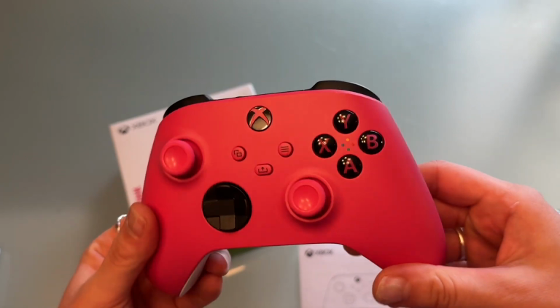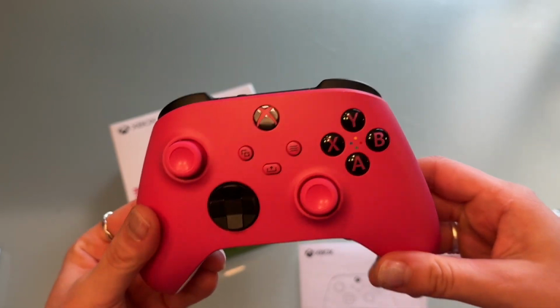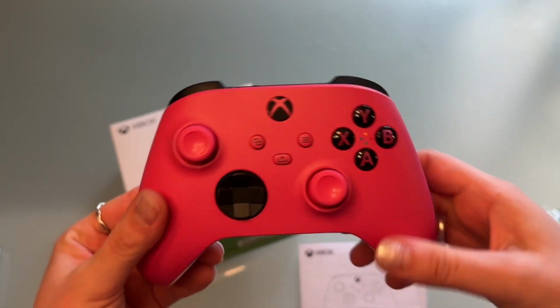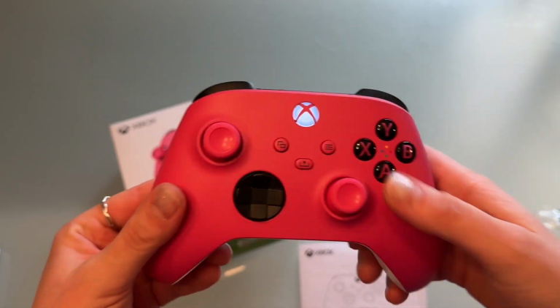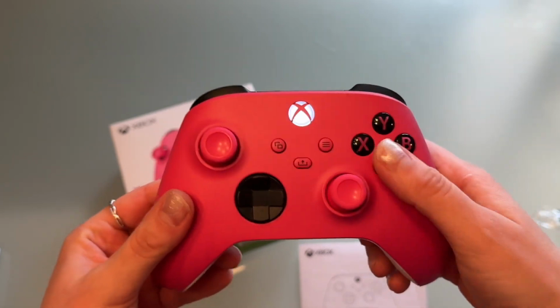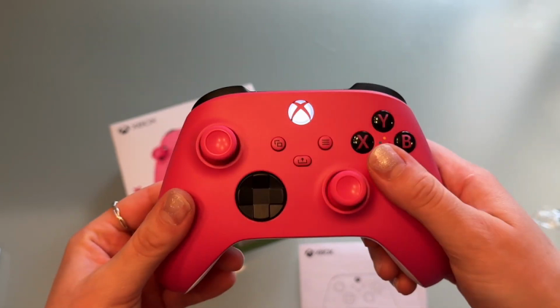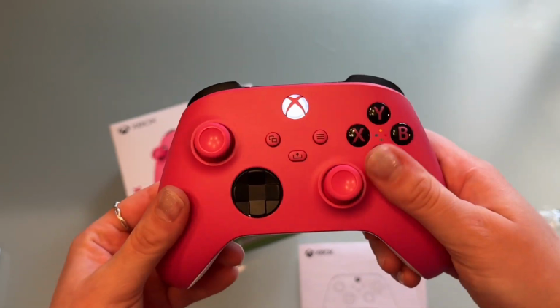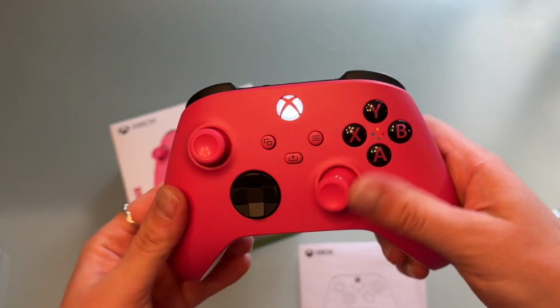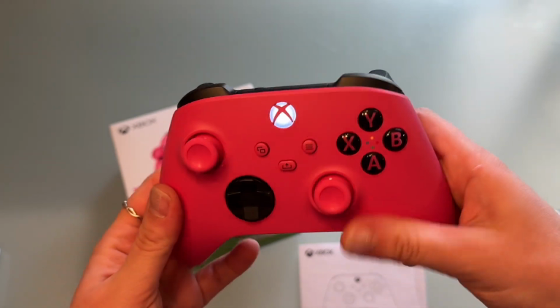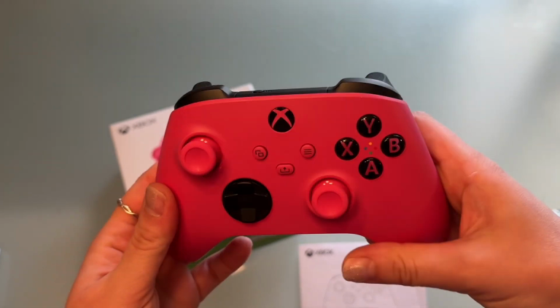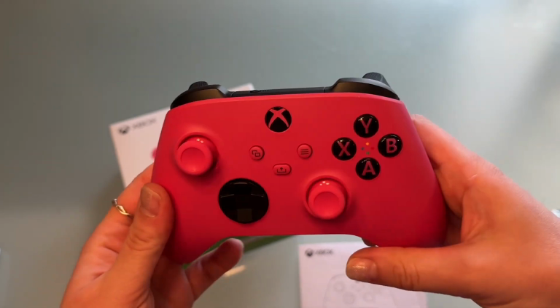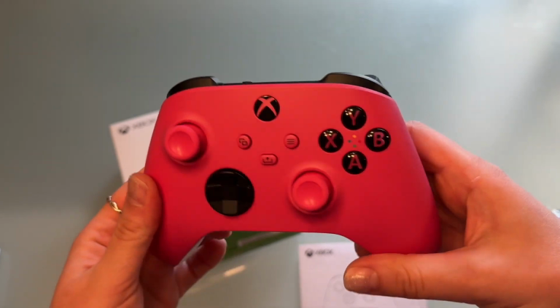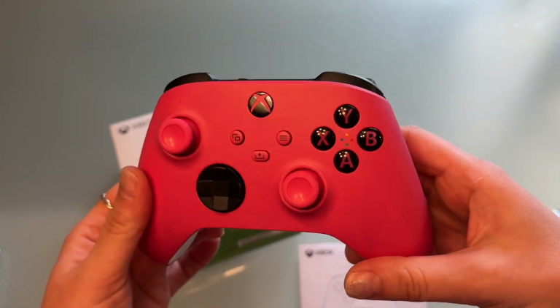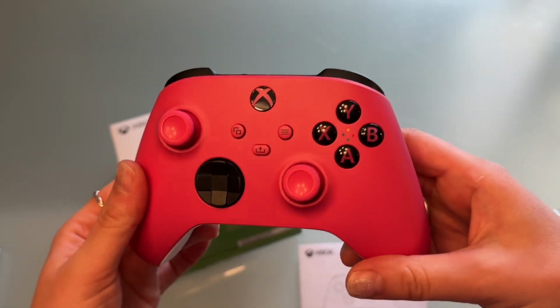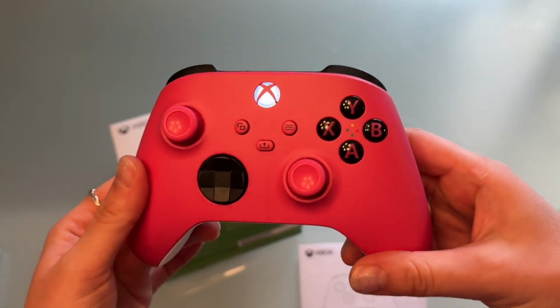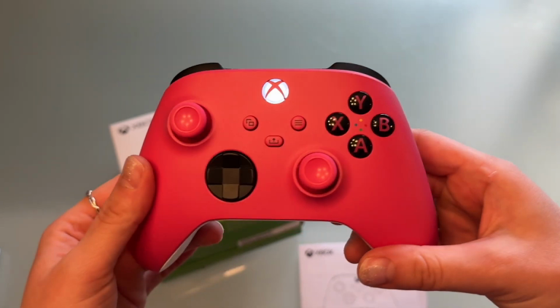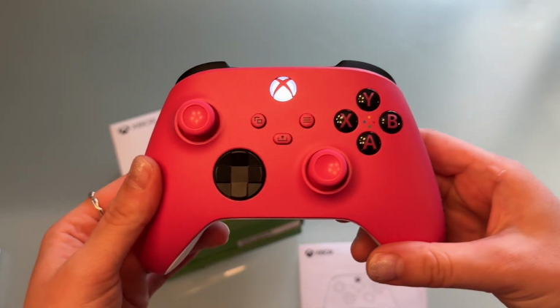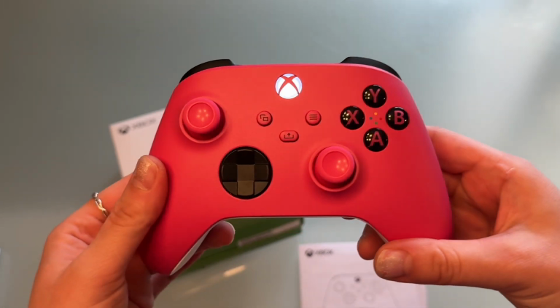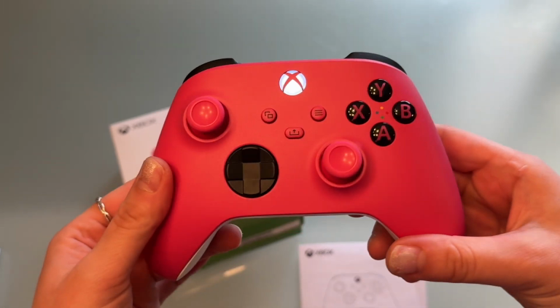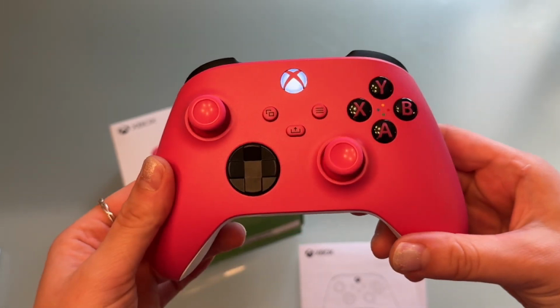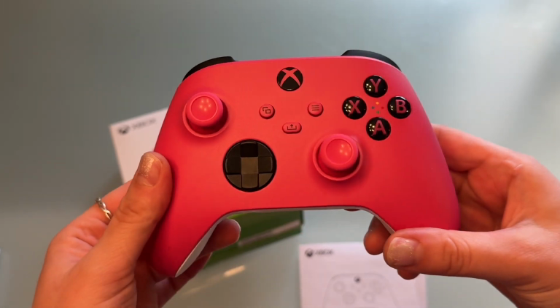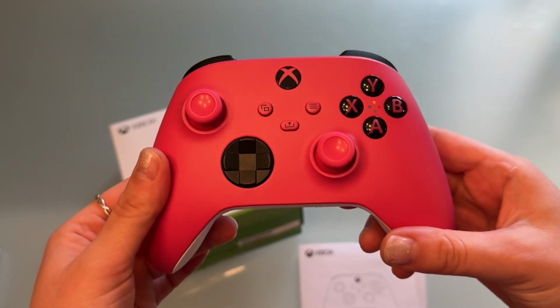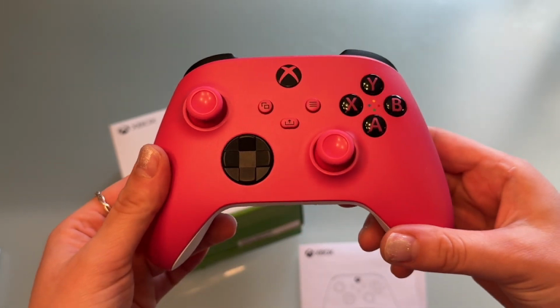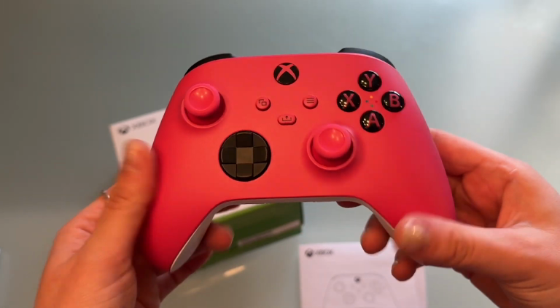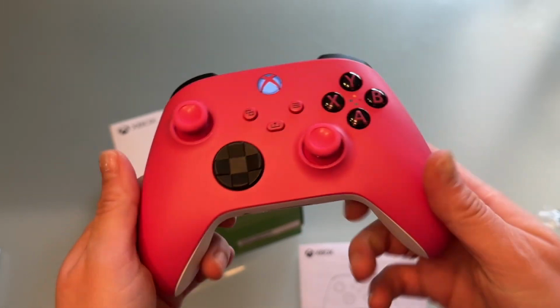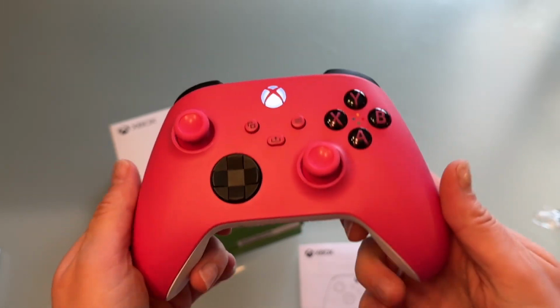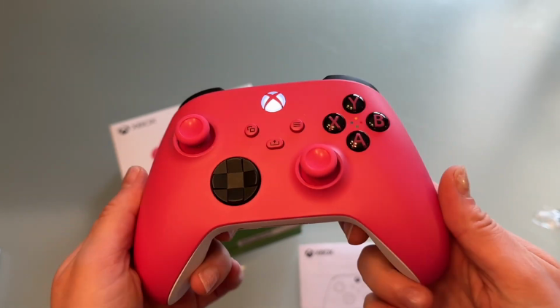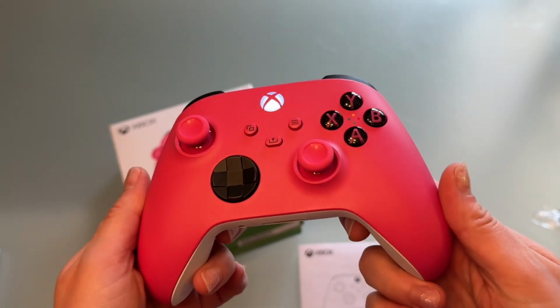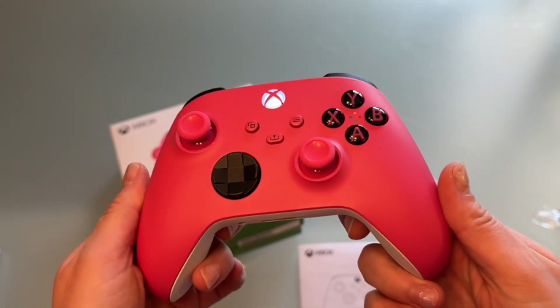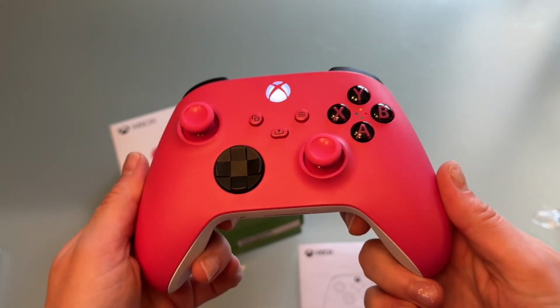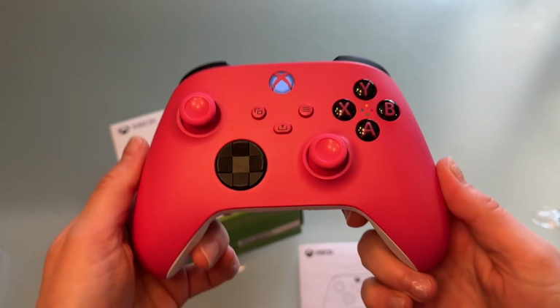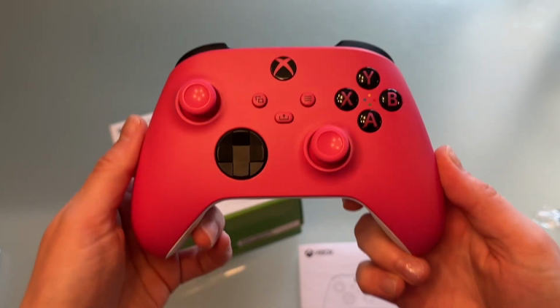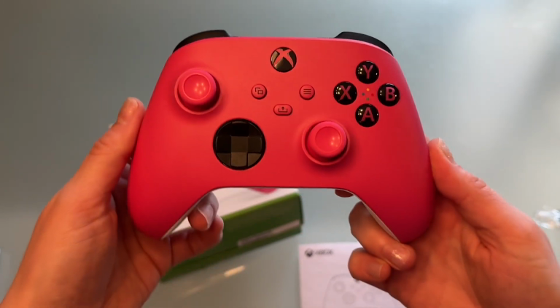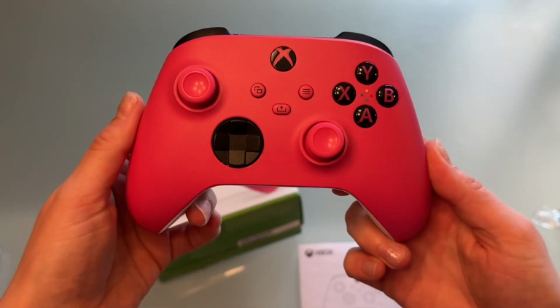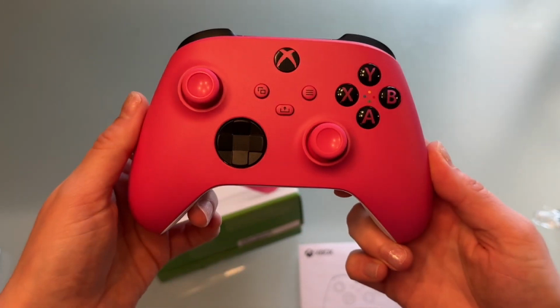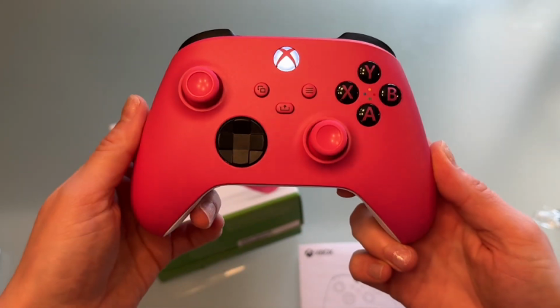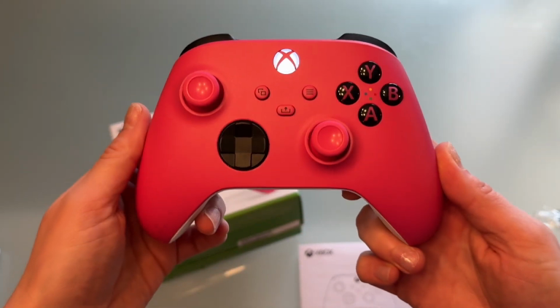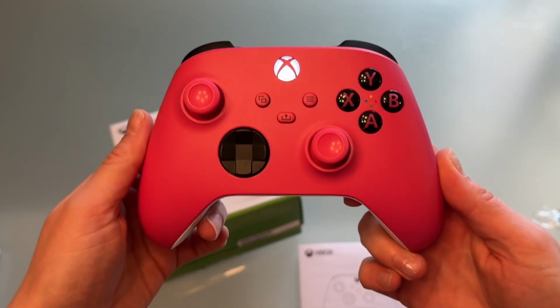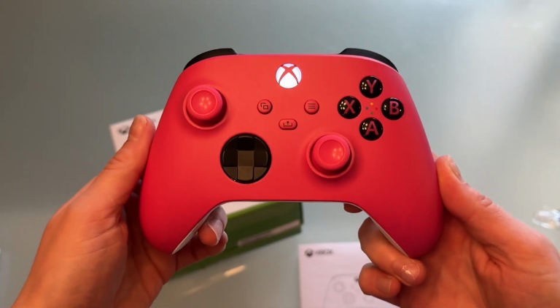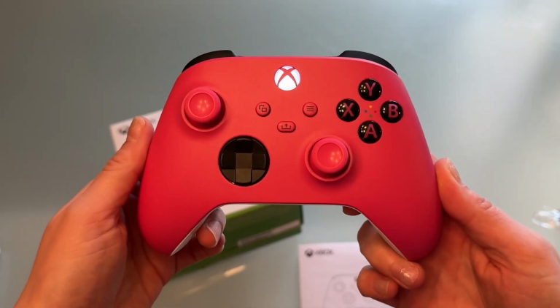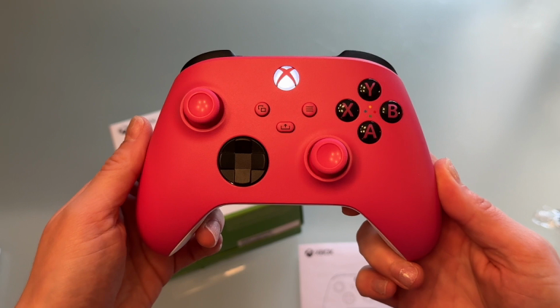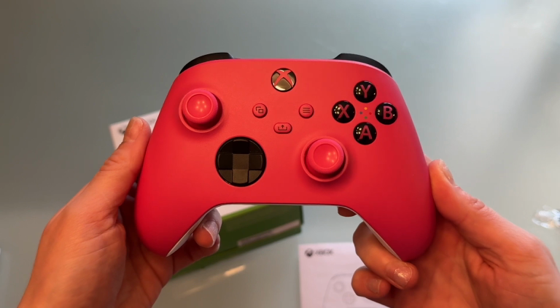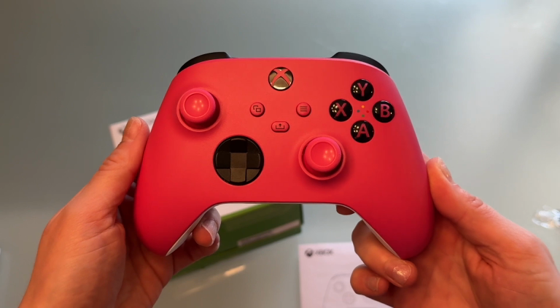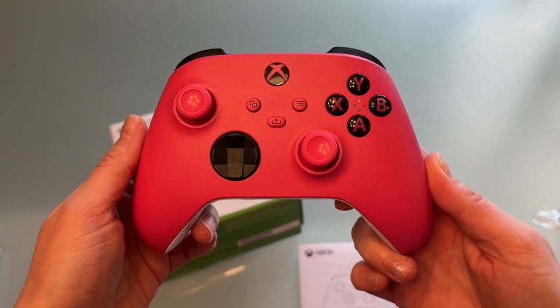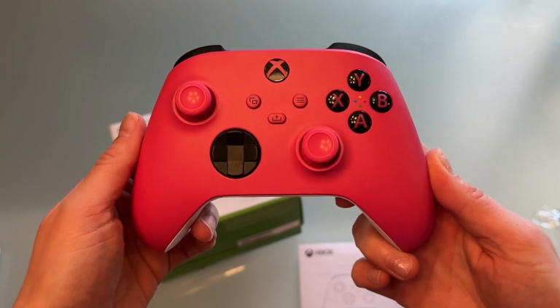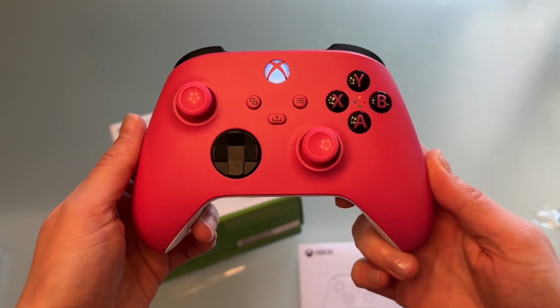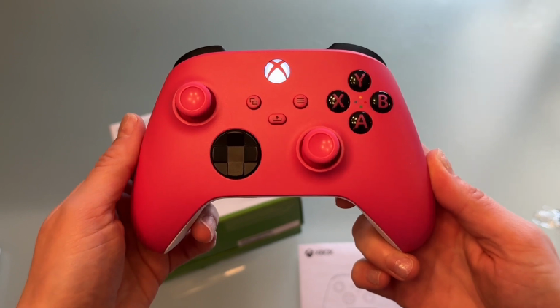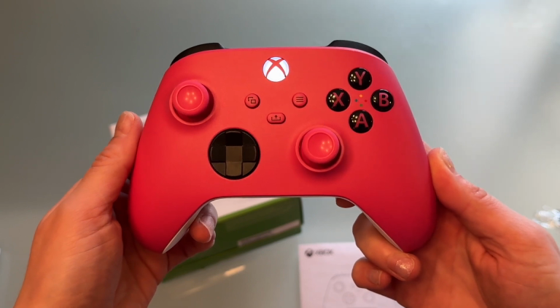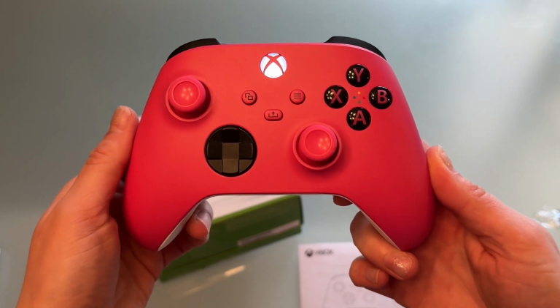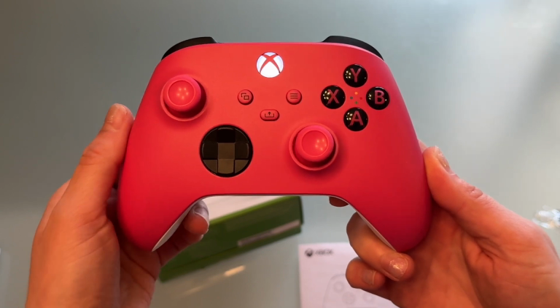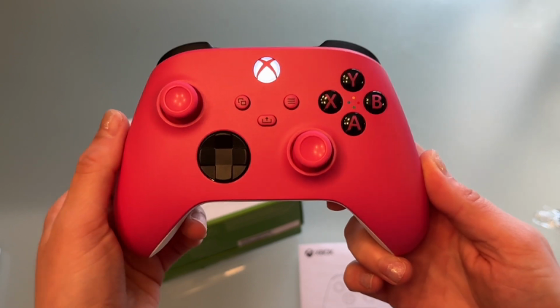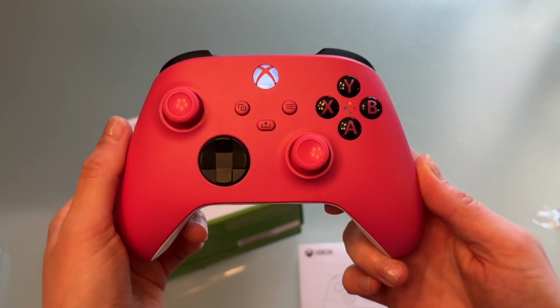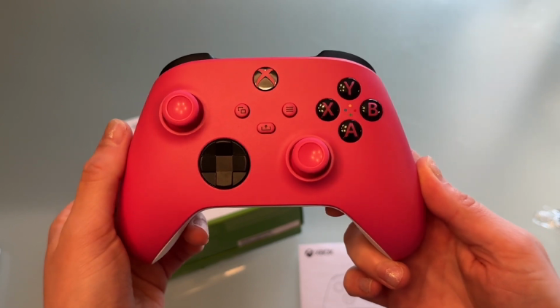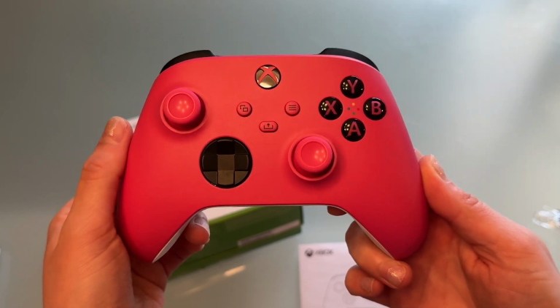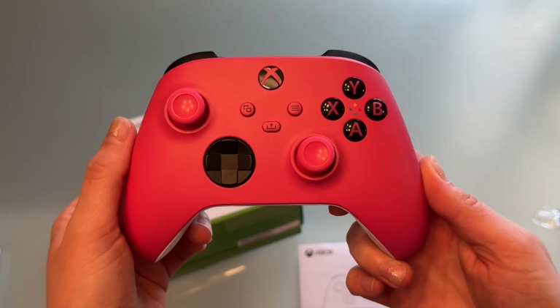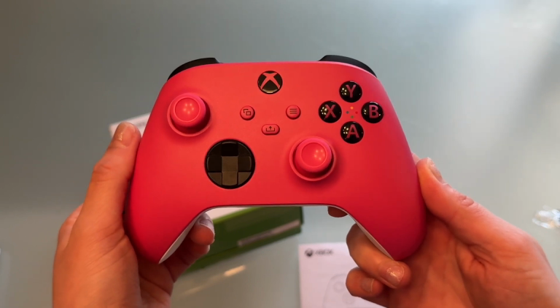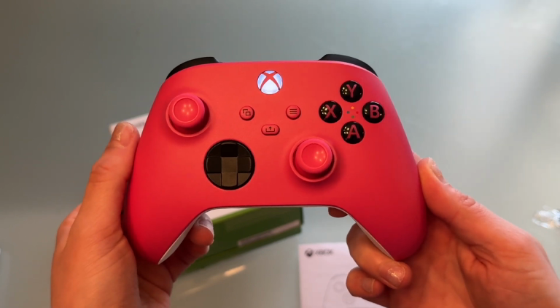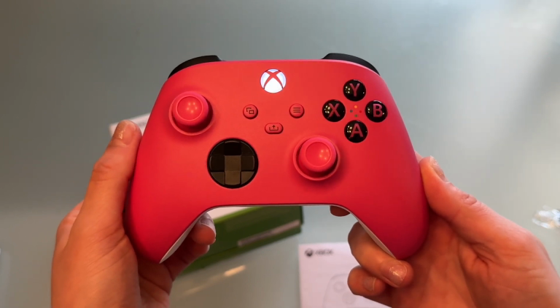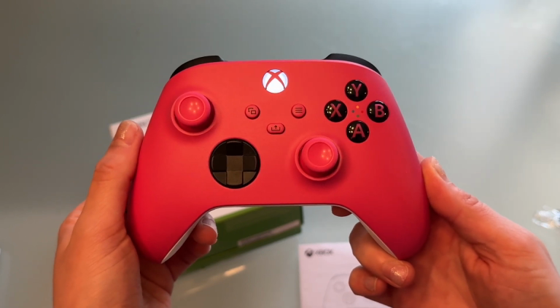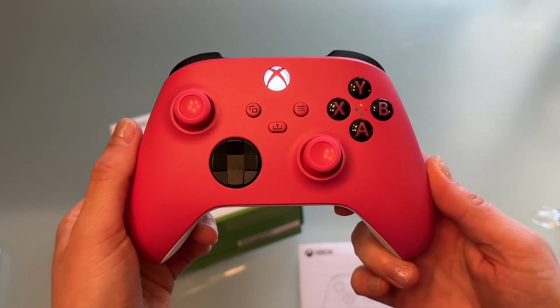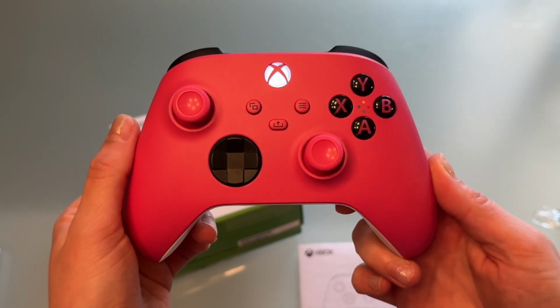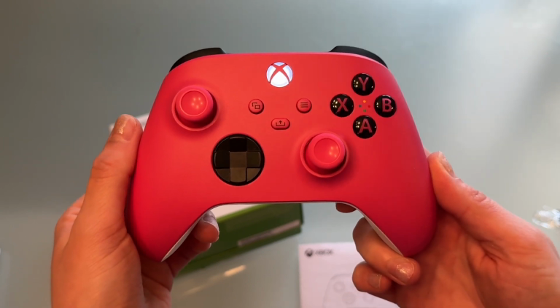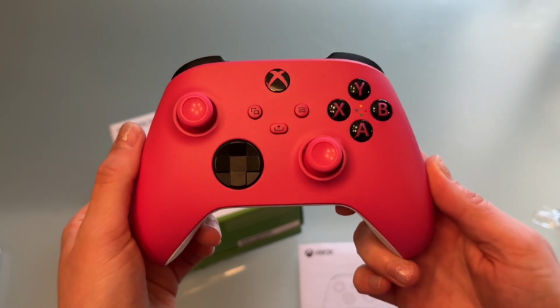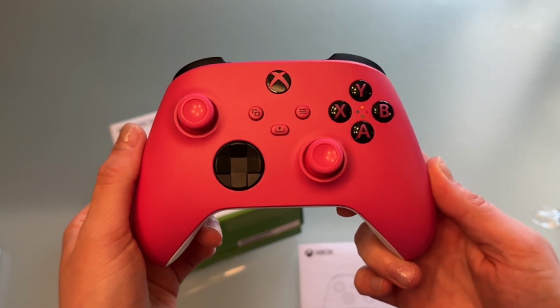This controller seems to be working good as new, so I will definitely buy from the Amazon Renewed Warehouse again.